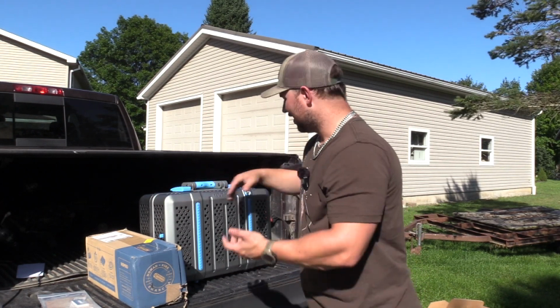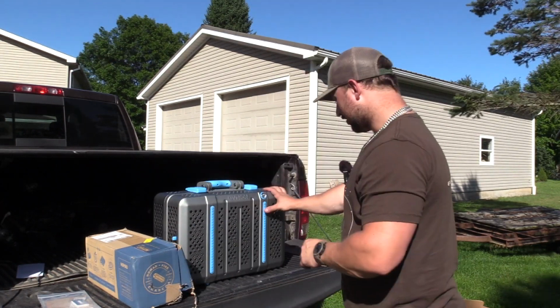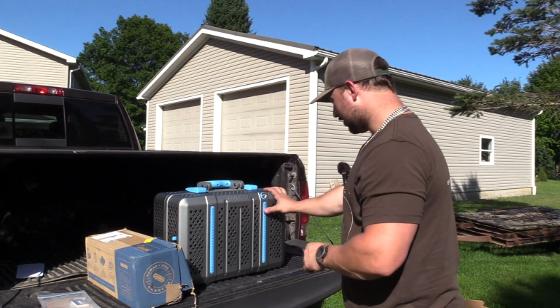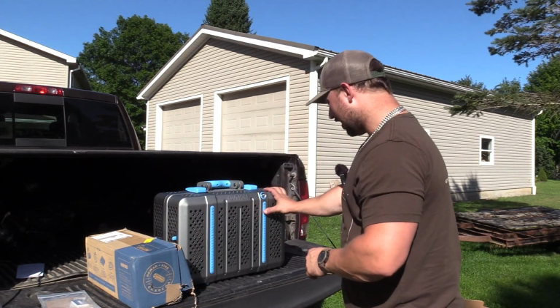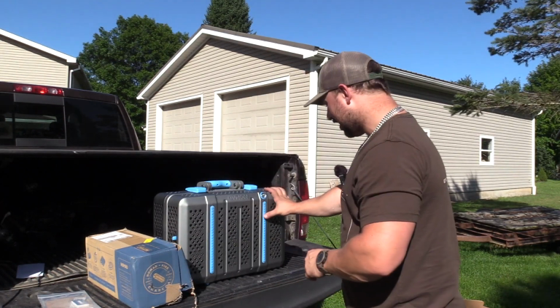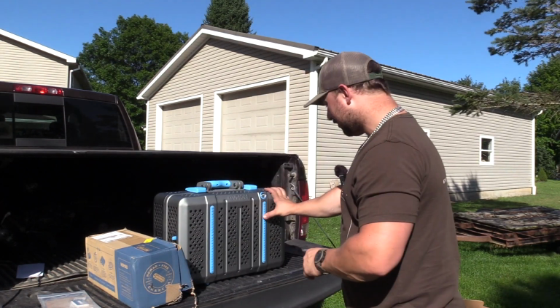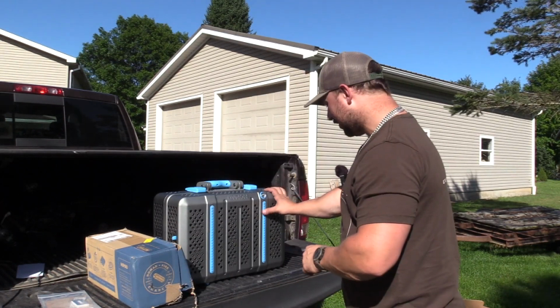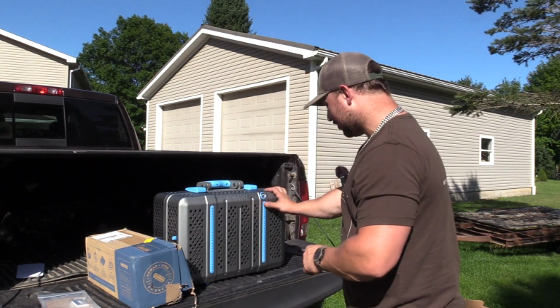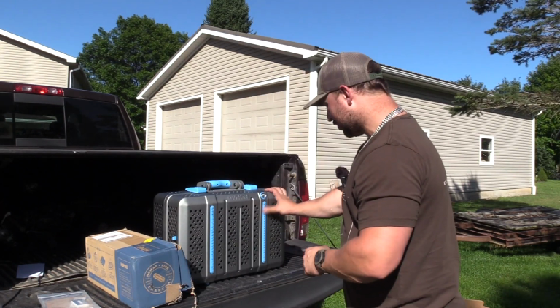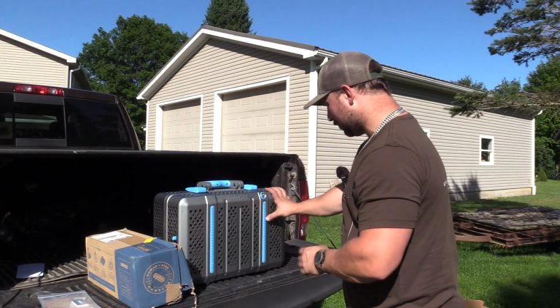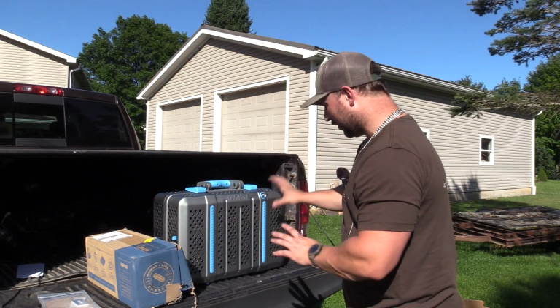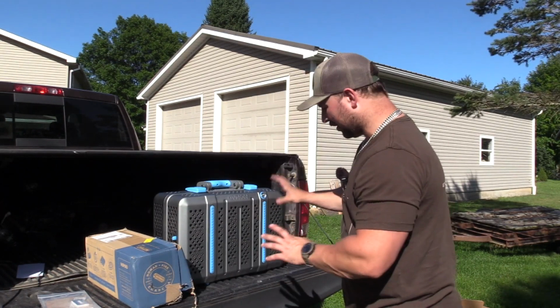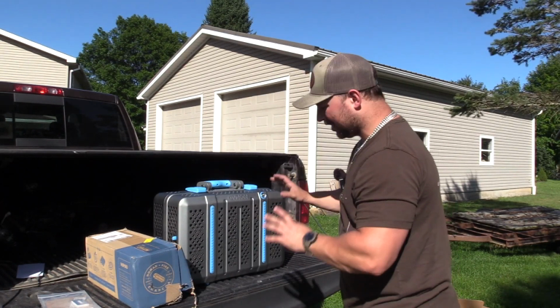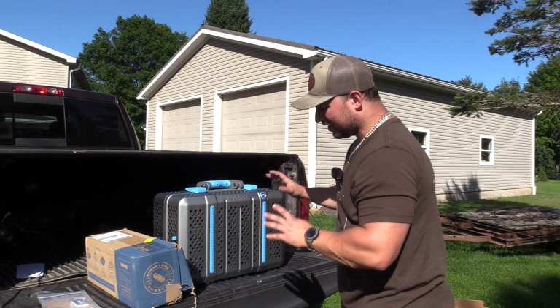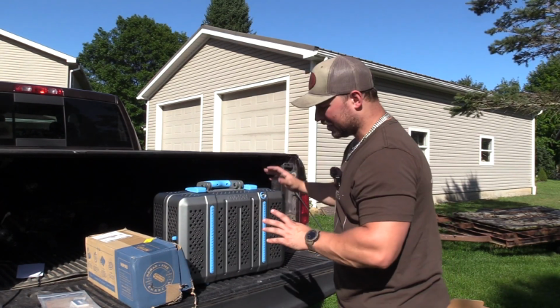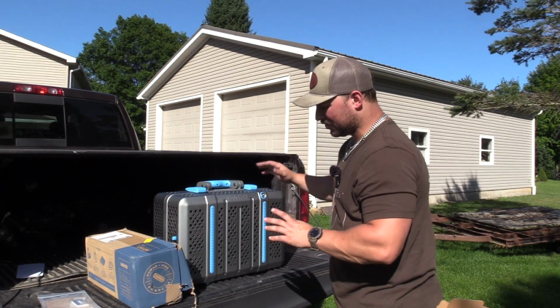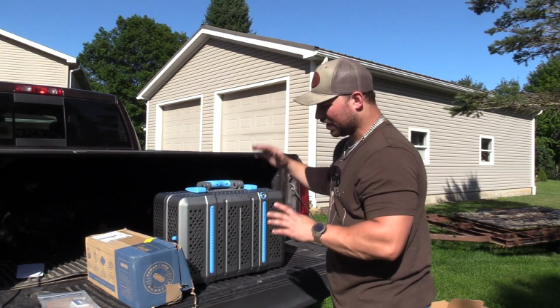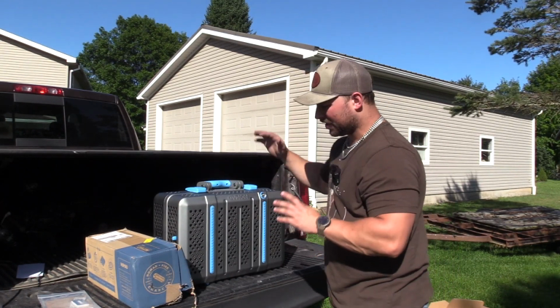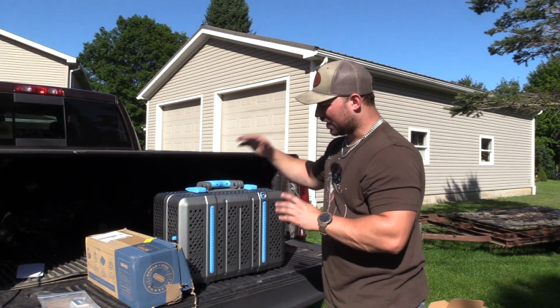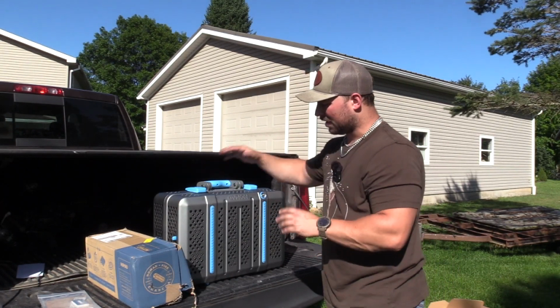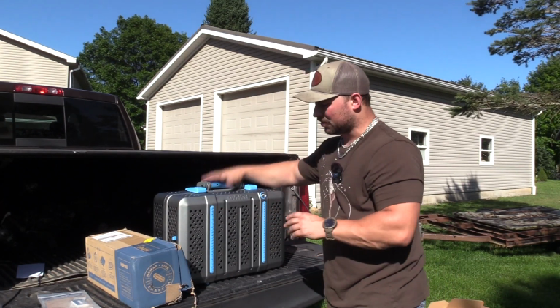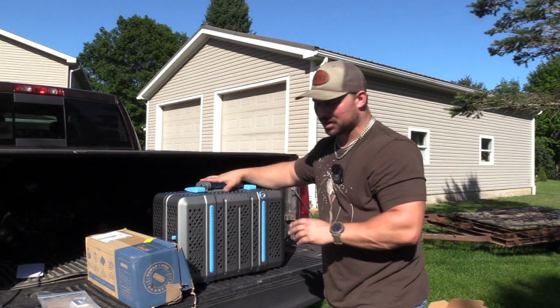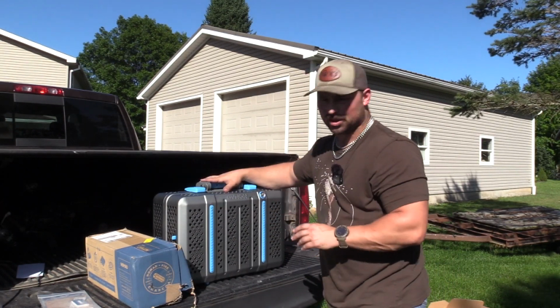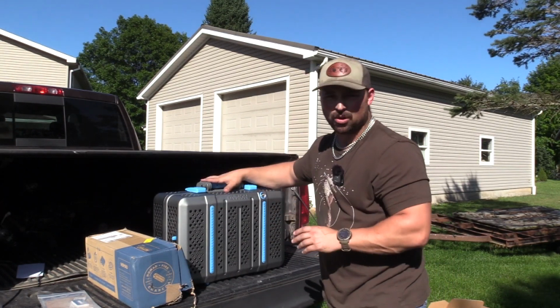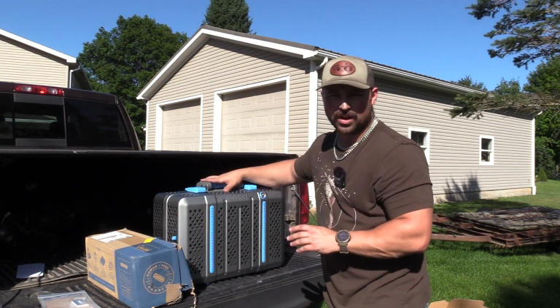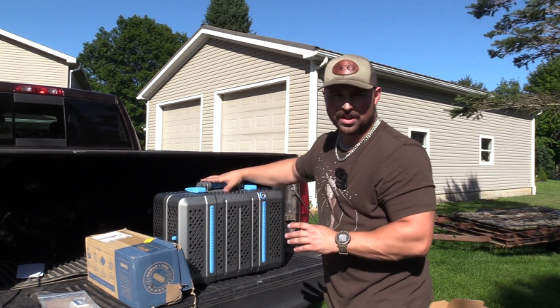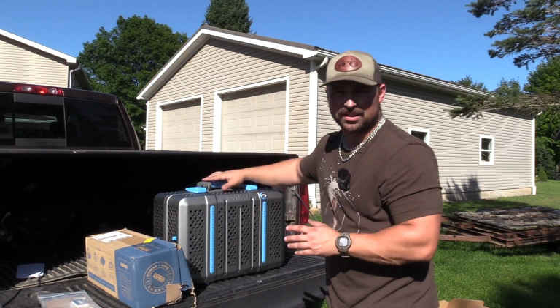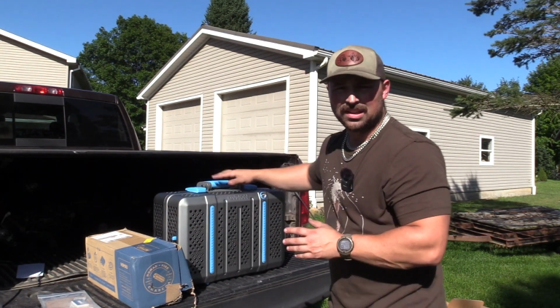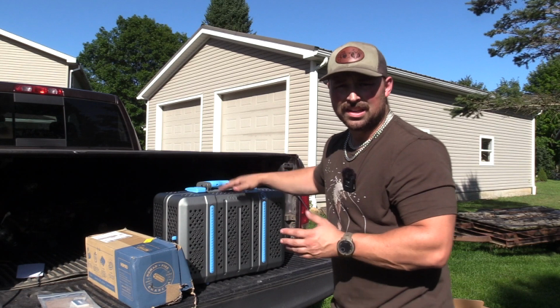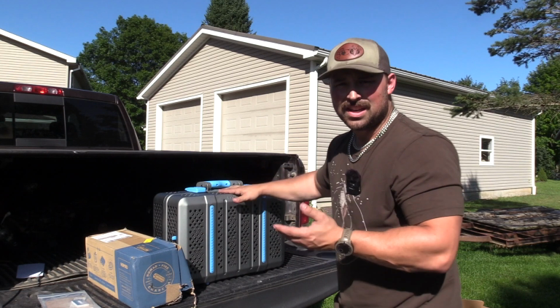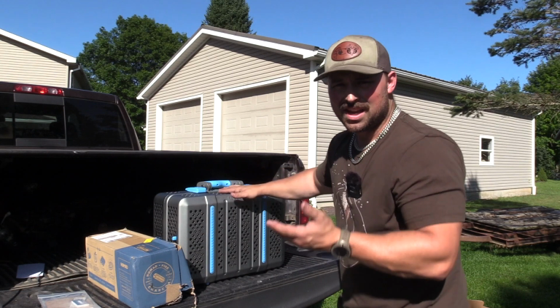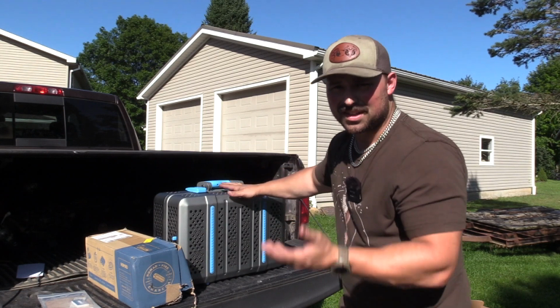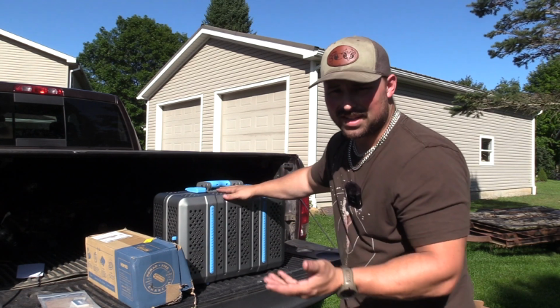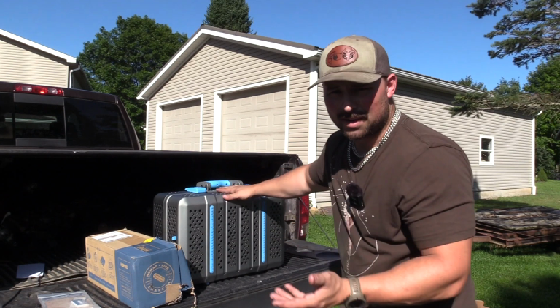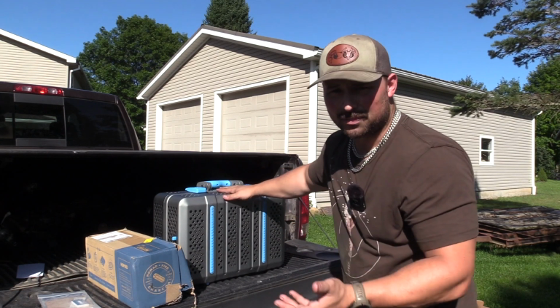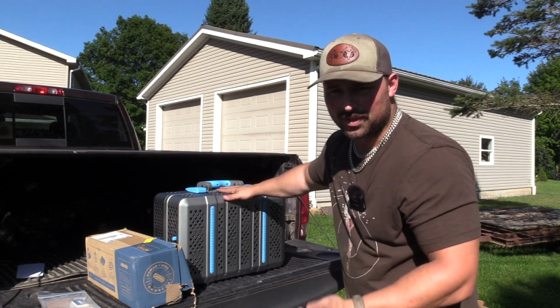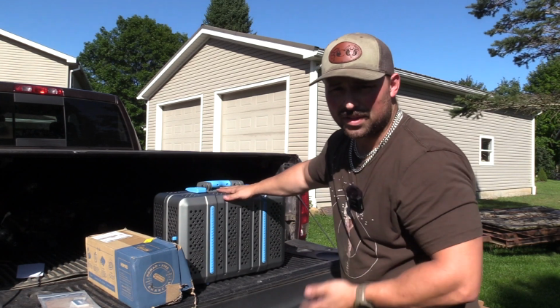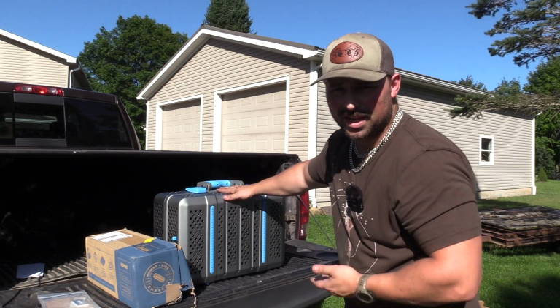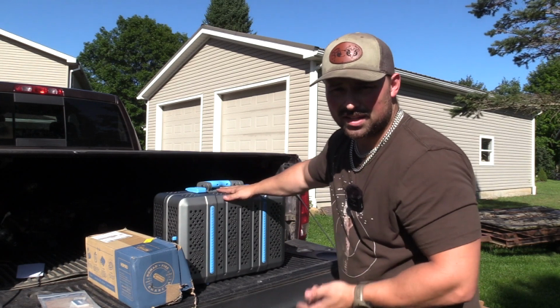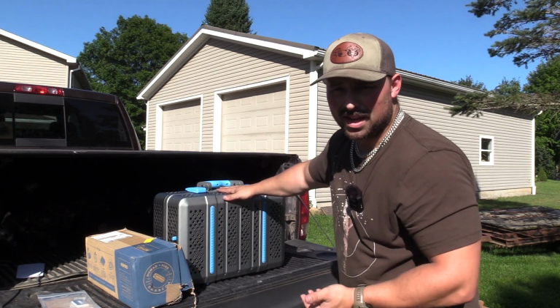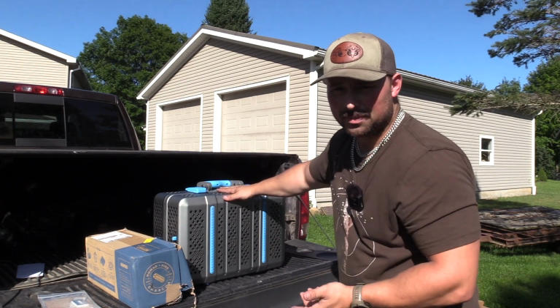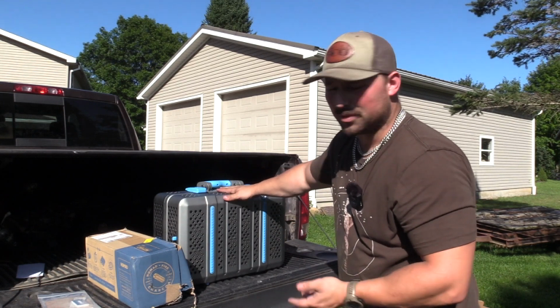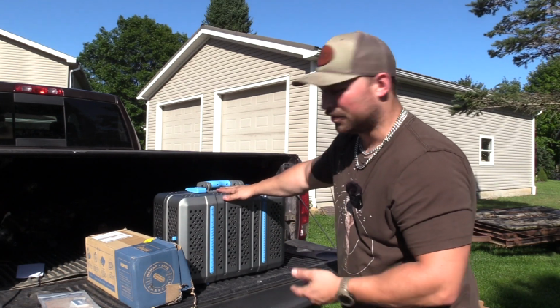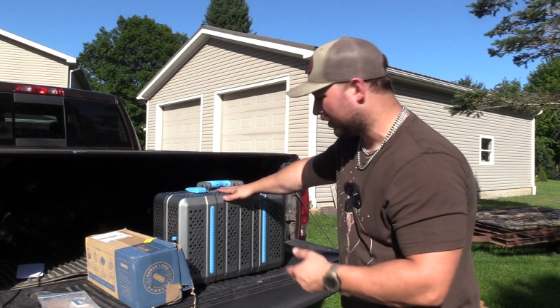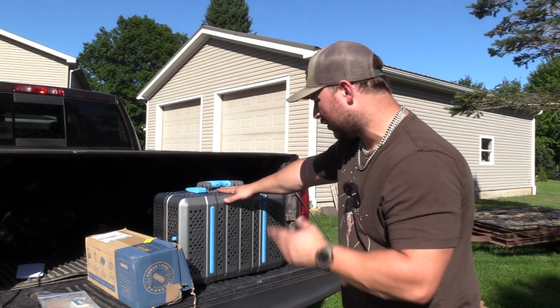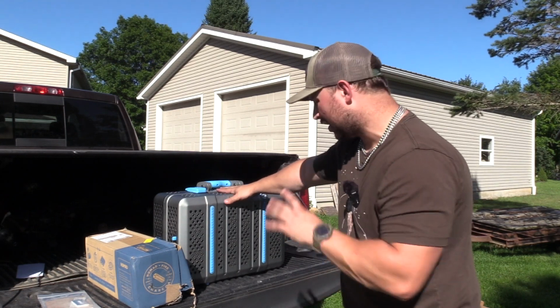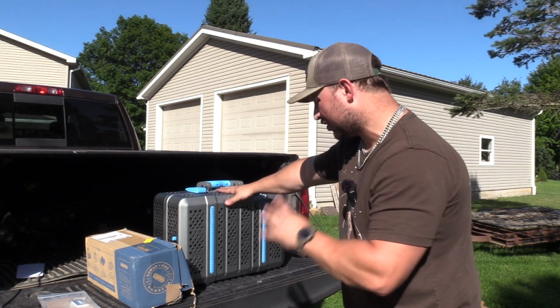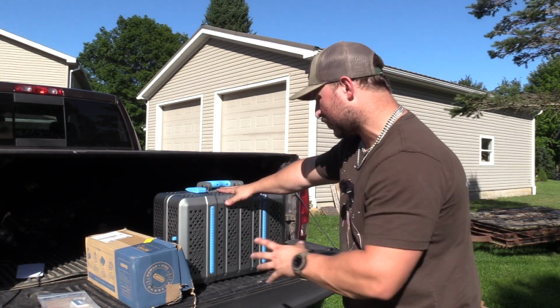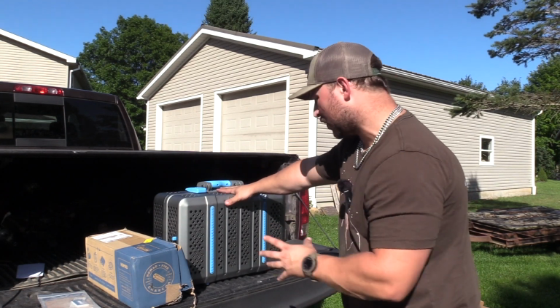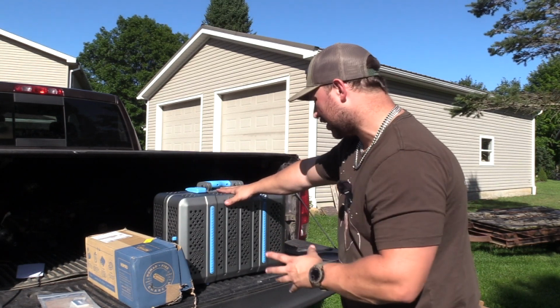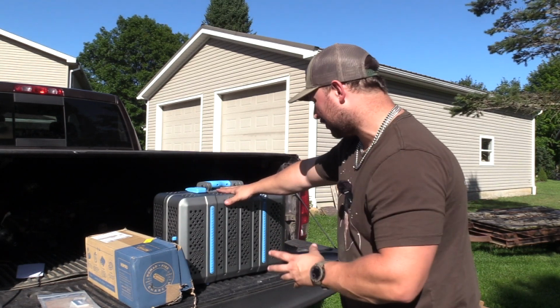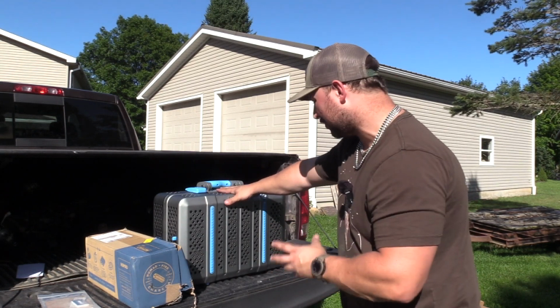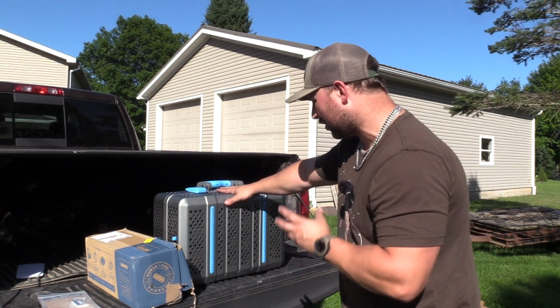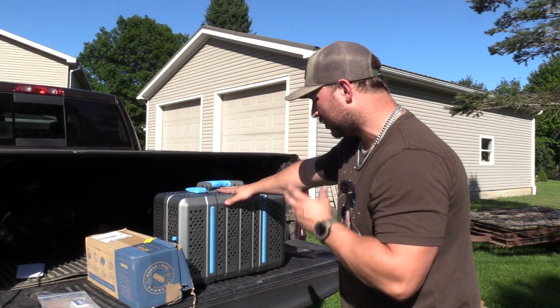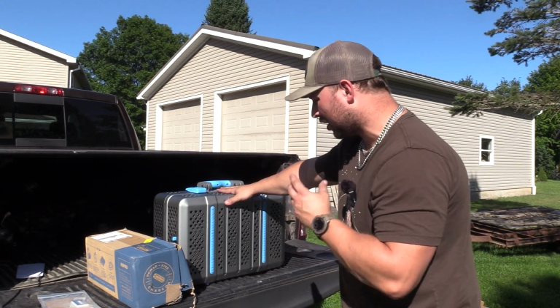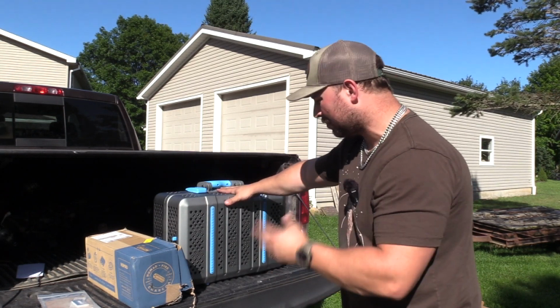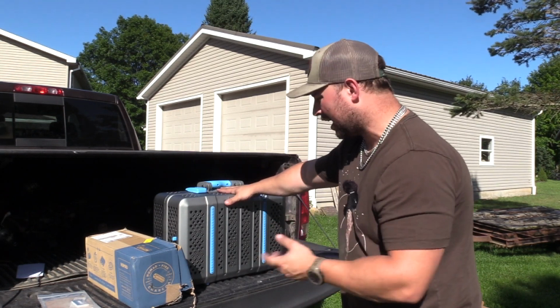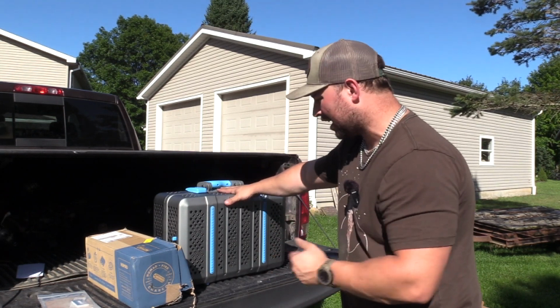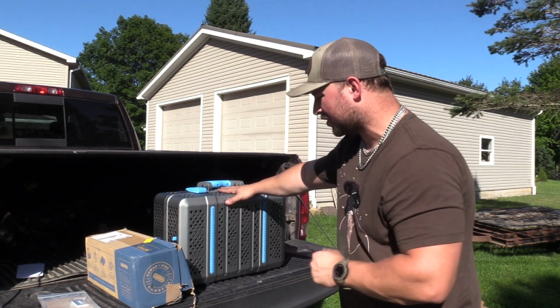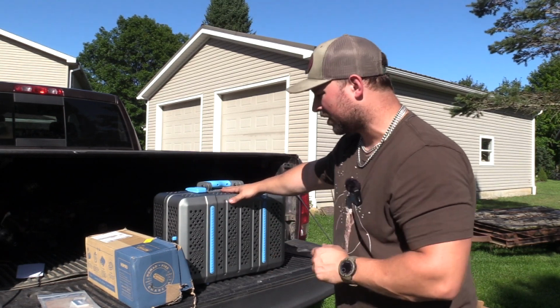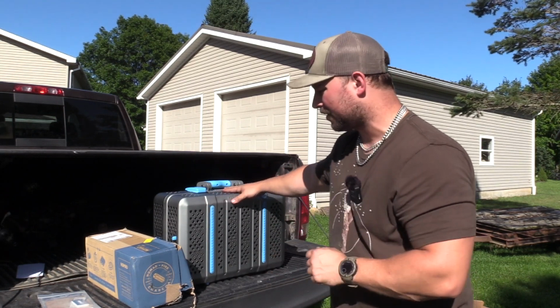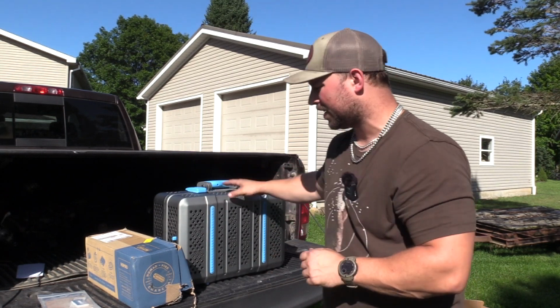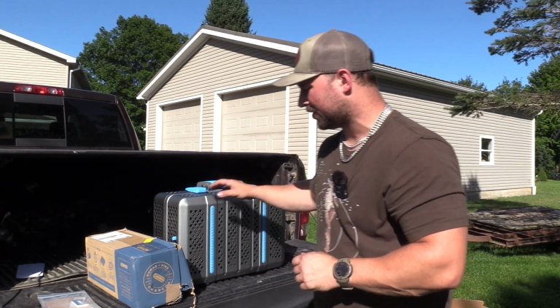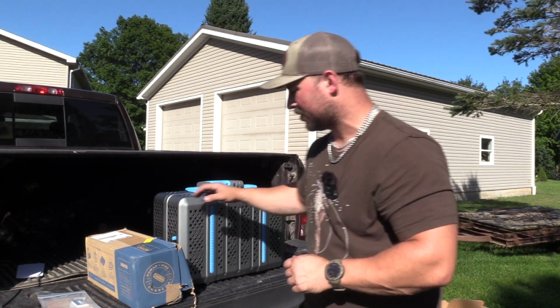There are a lot of features built into this thing that I'm going to go in-depth on in the in-depth review. I just wanted to film an unboxing of this — I really think it's quite cool.